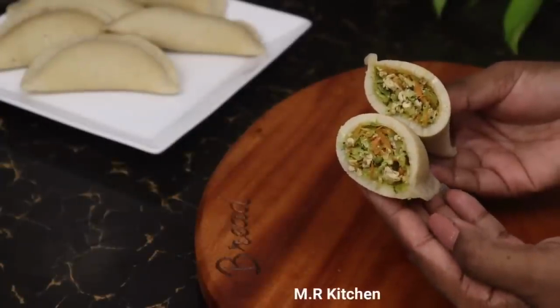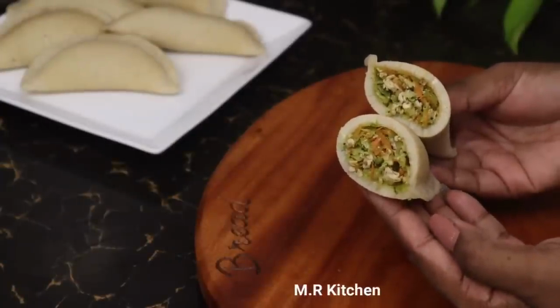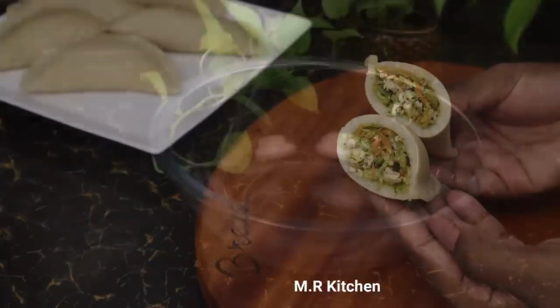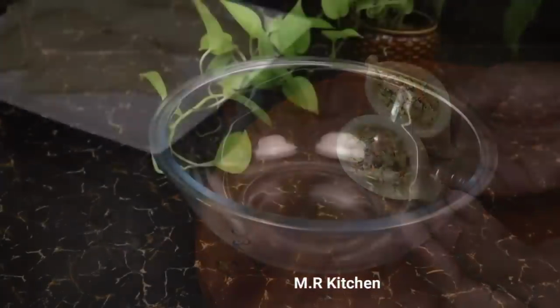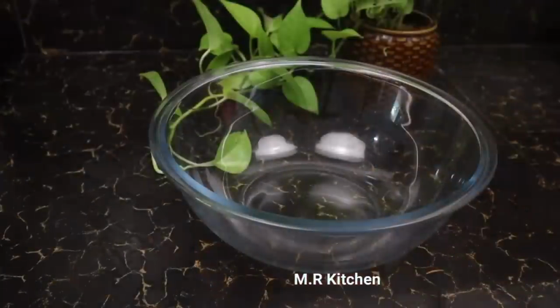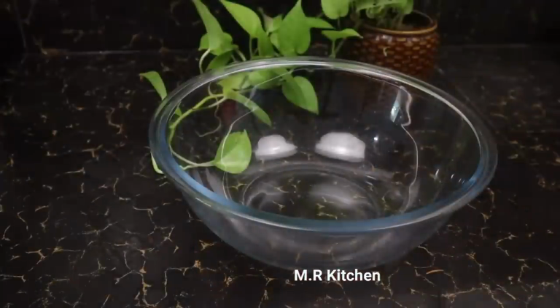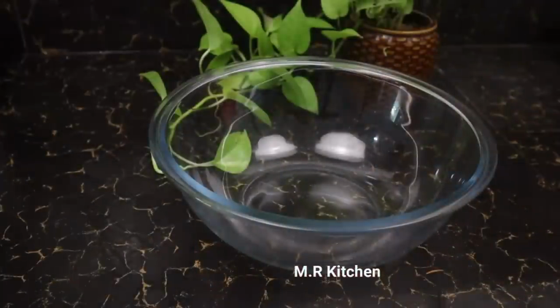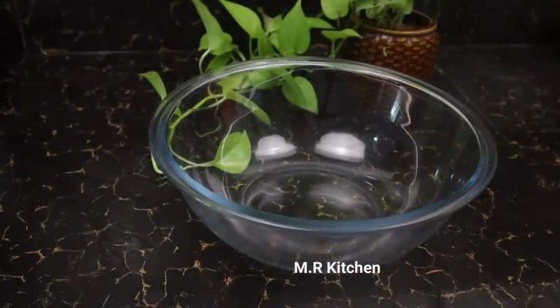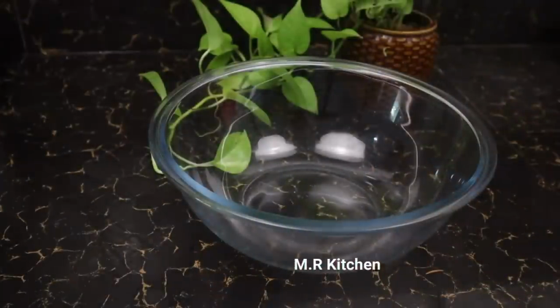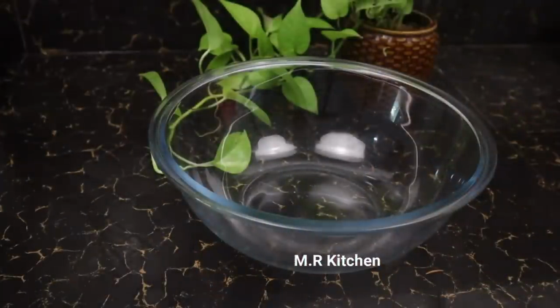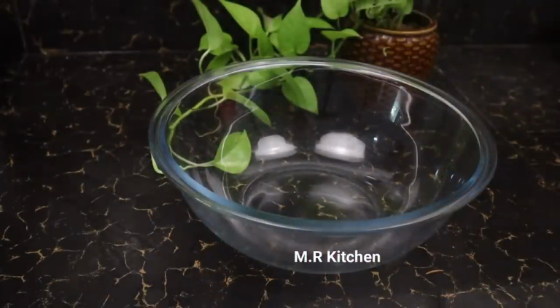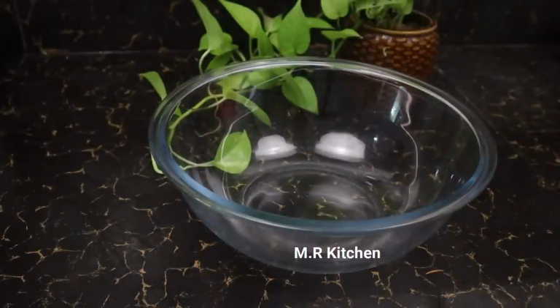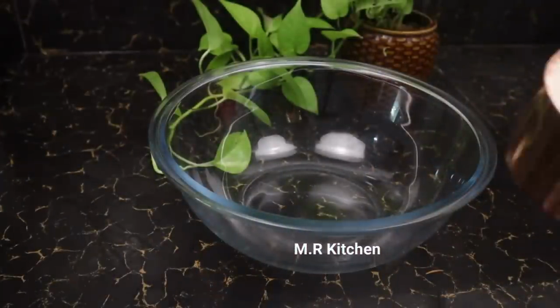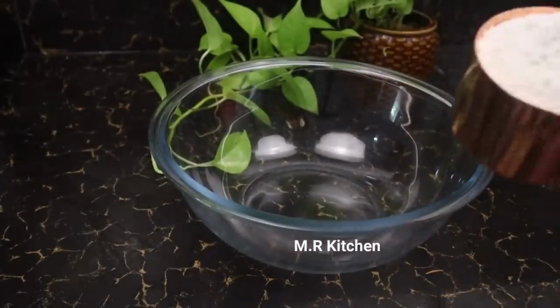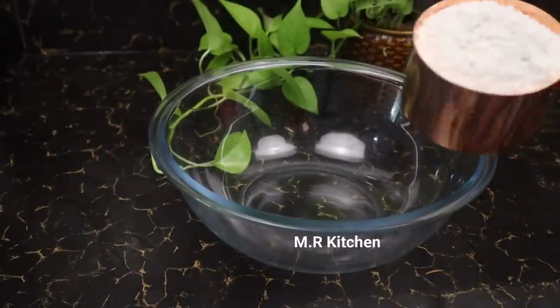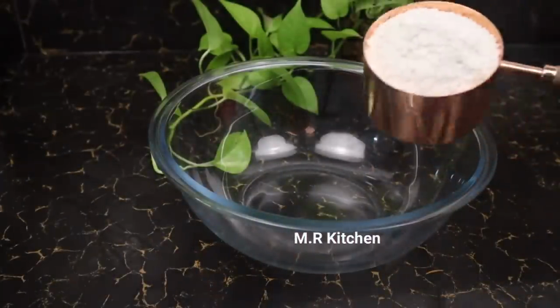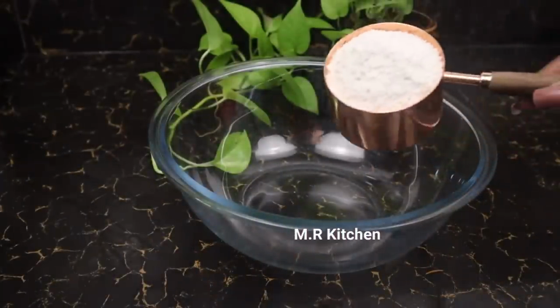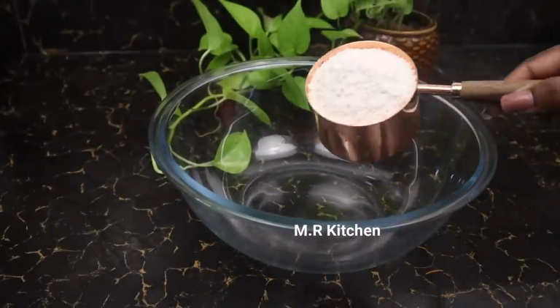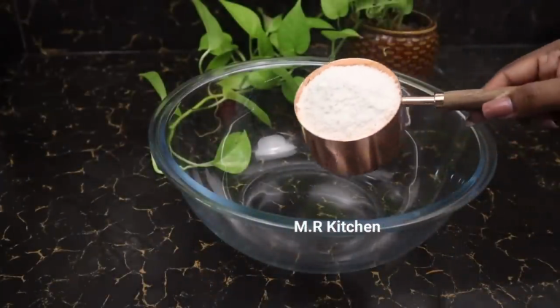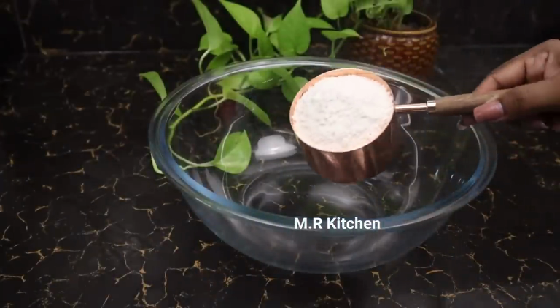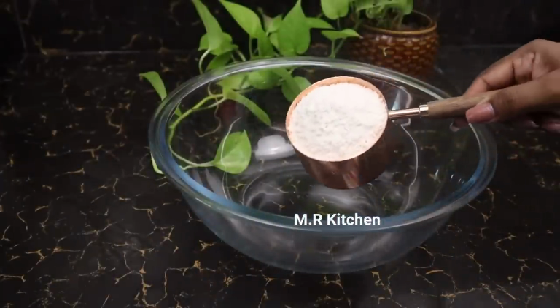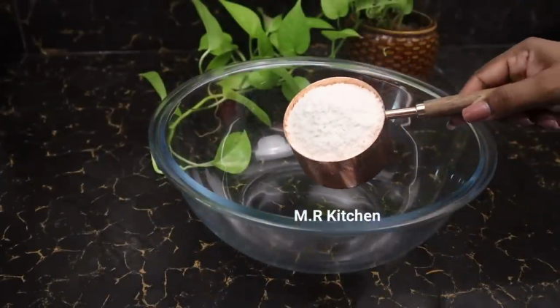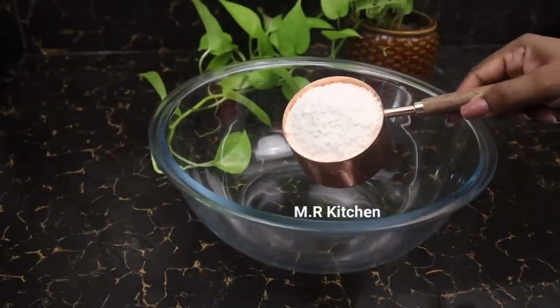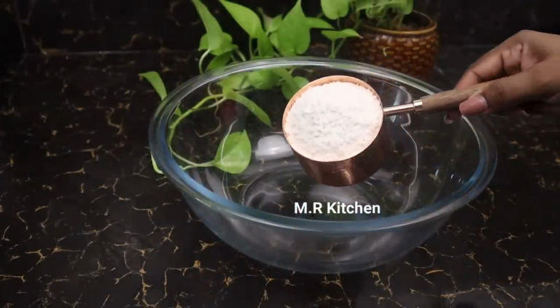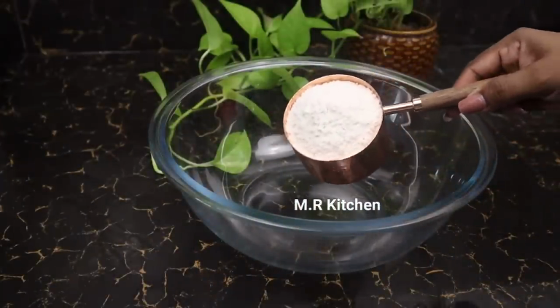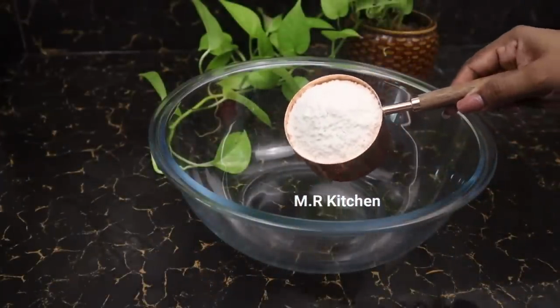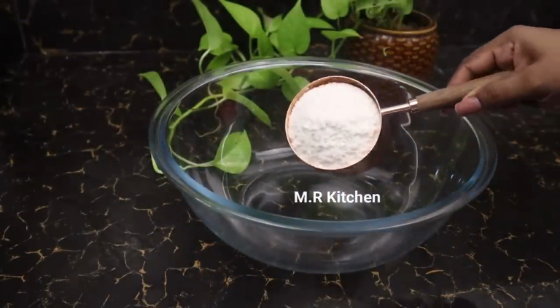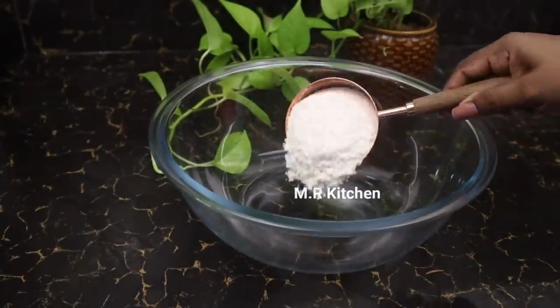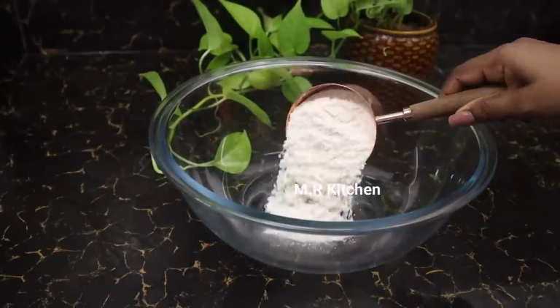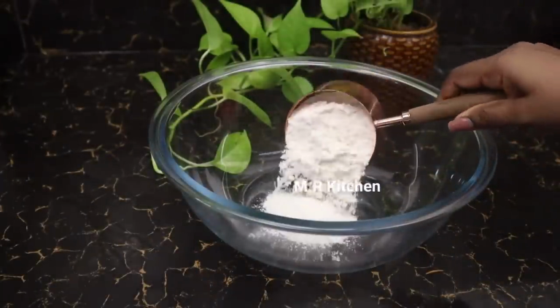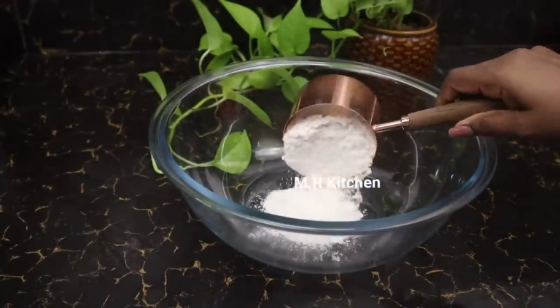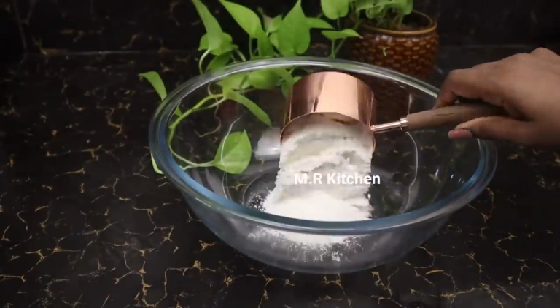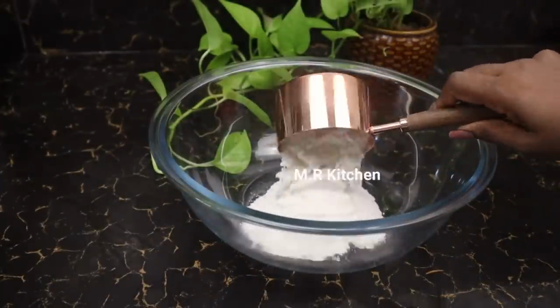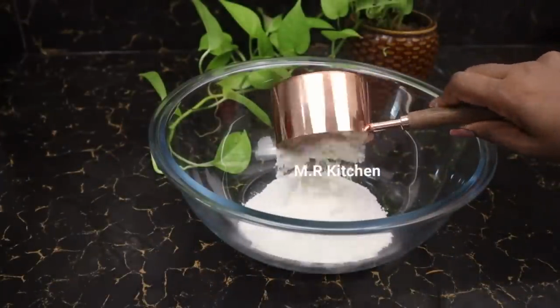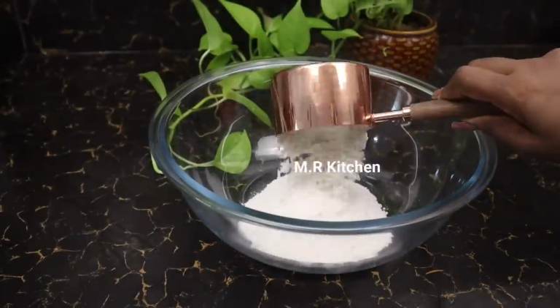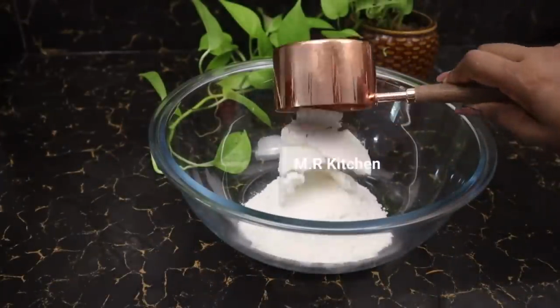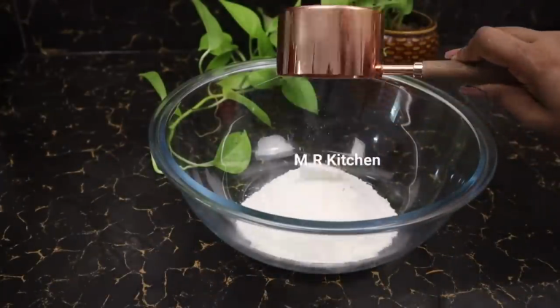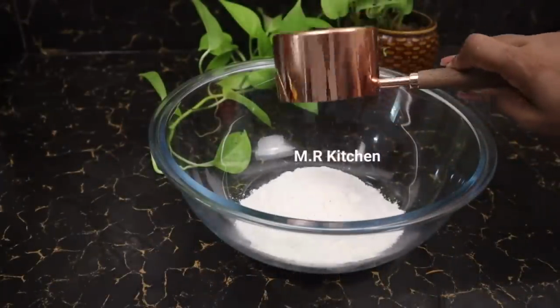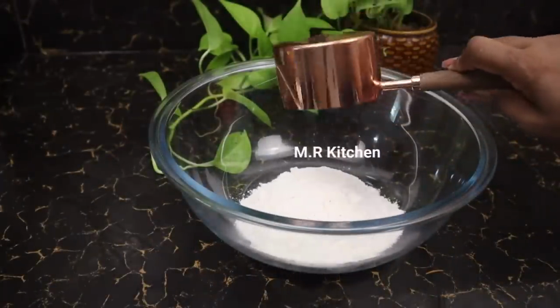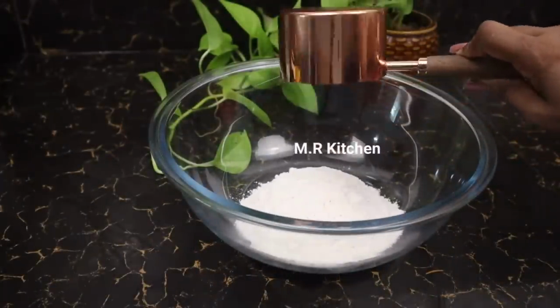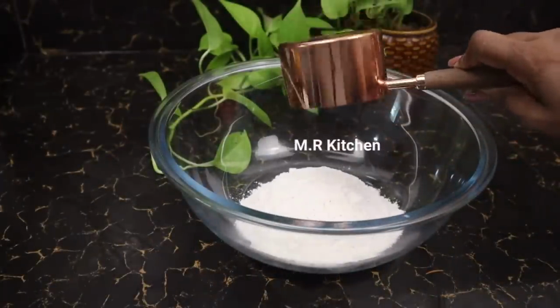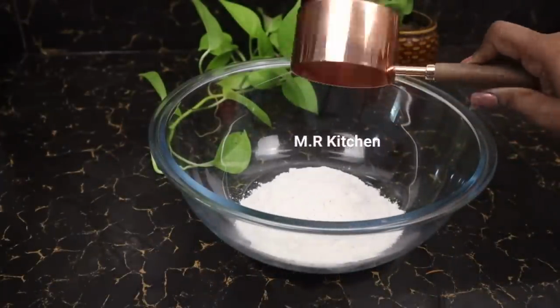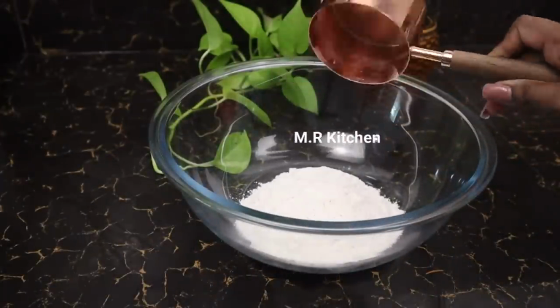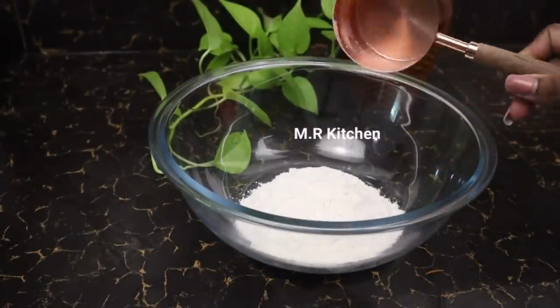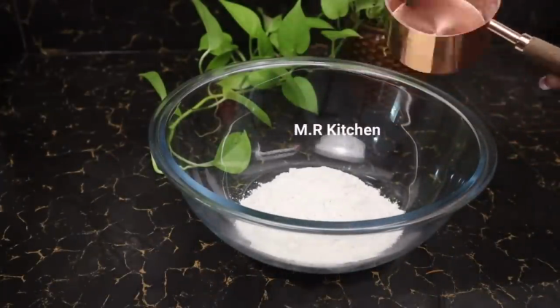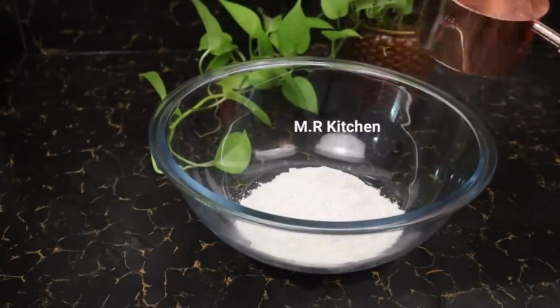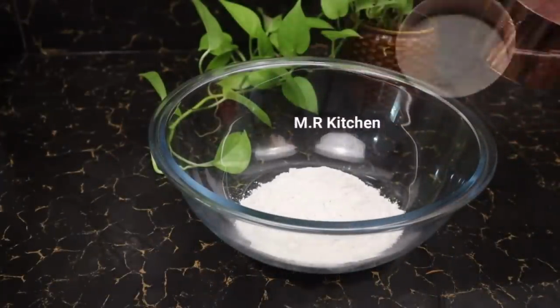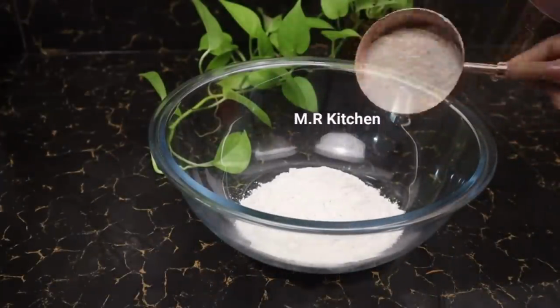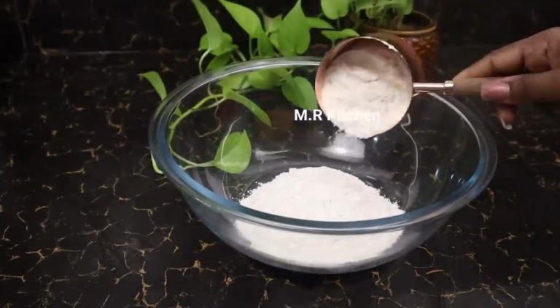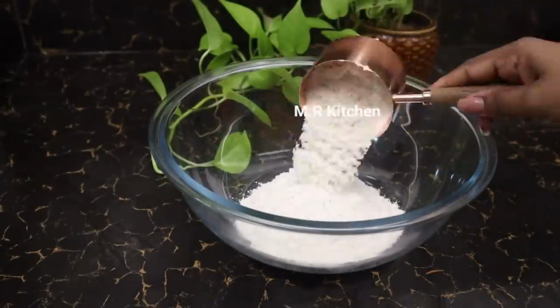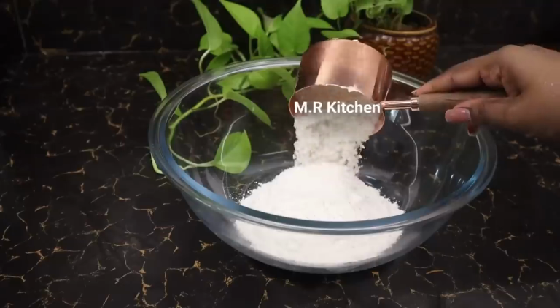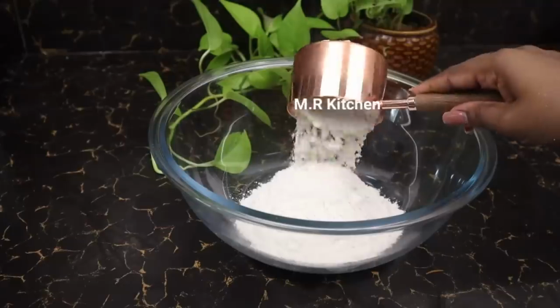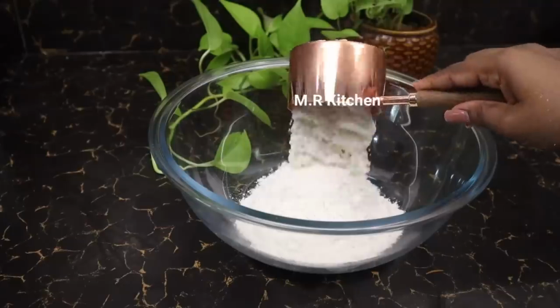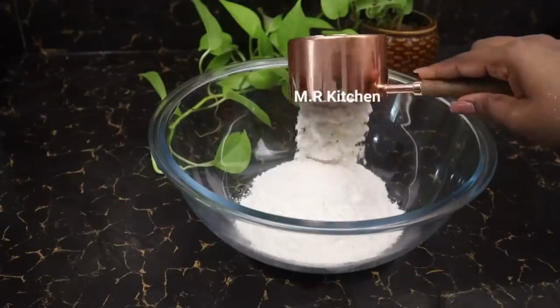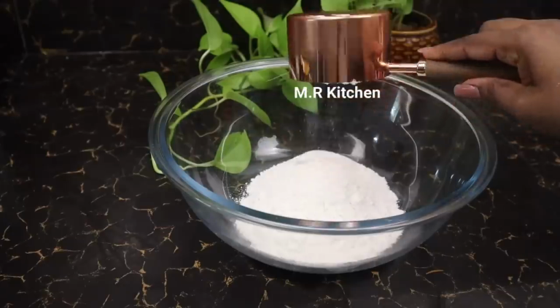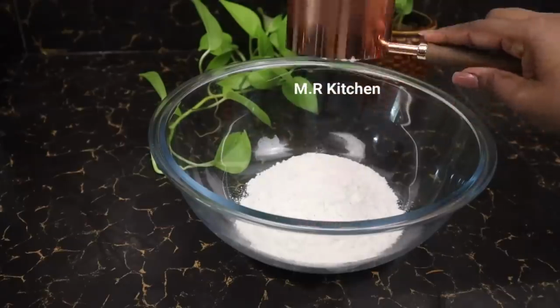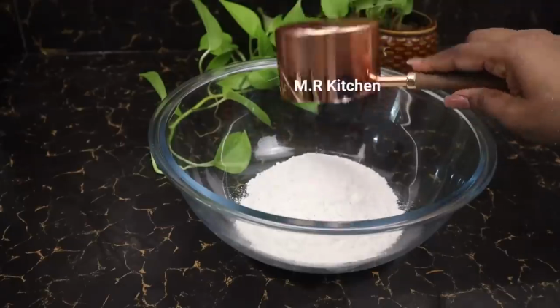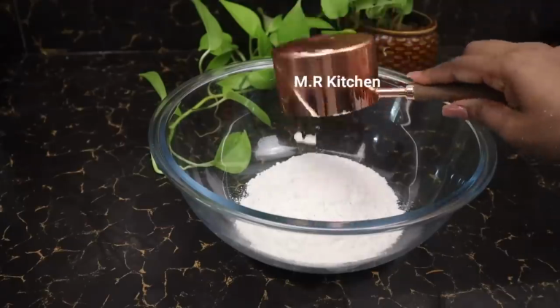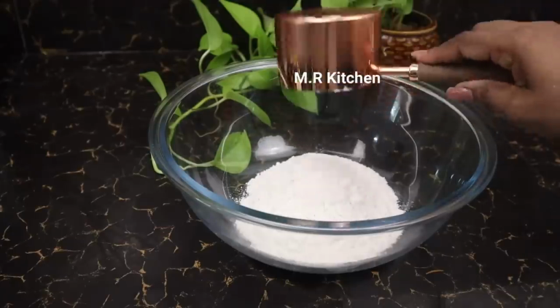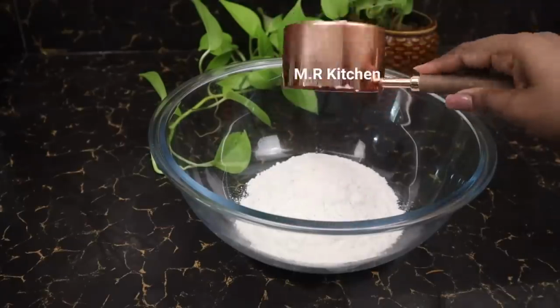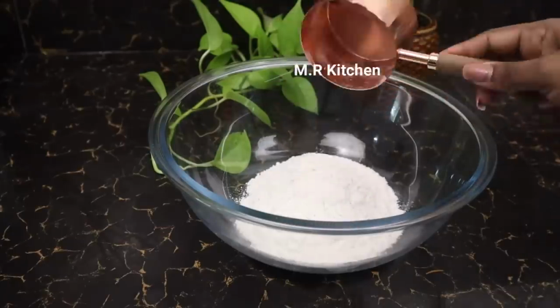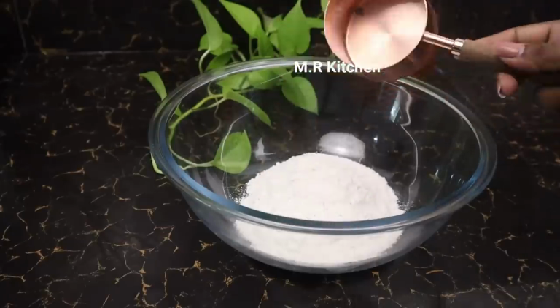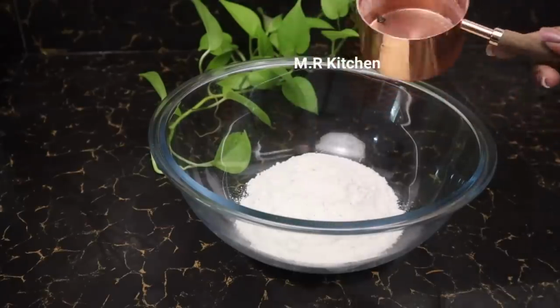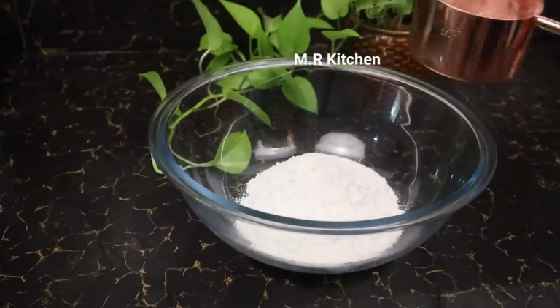First of all, we will add a gram of salt and salt, so we will give it a good idea of the salt.